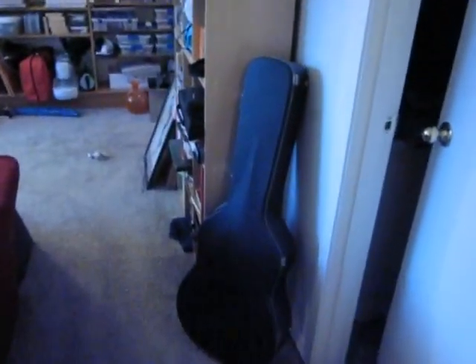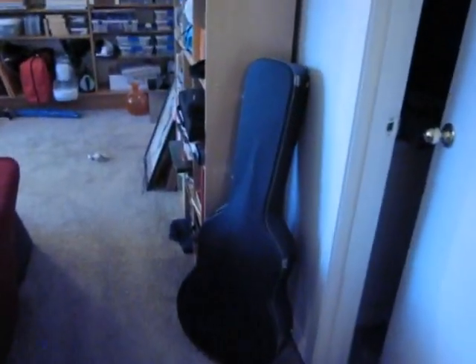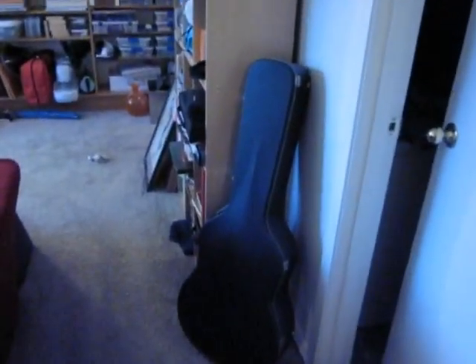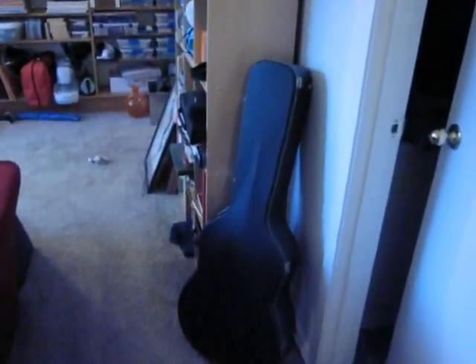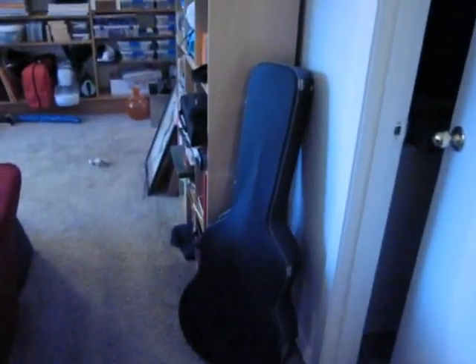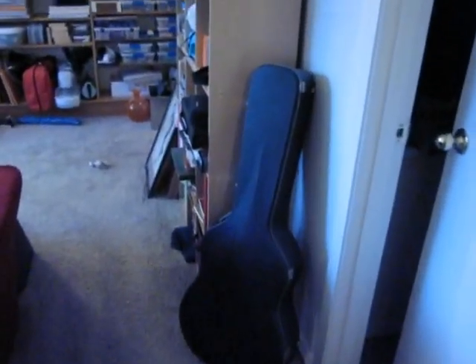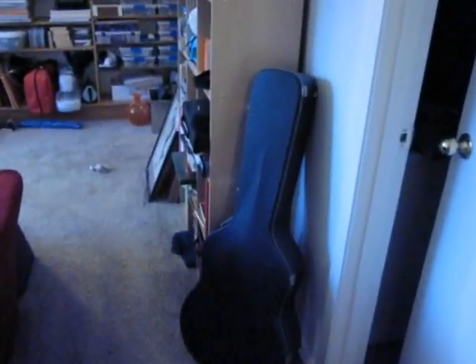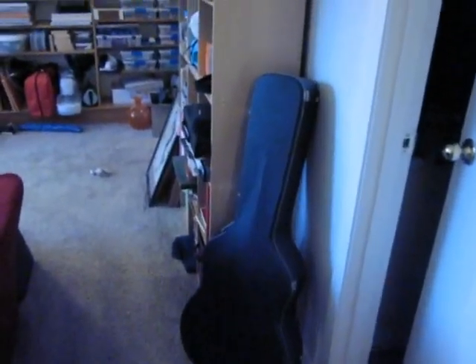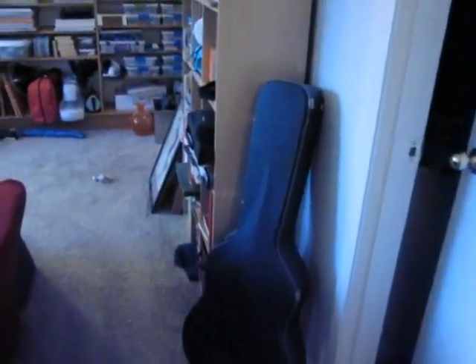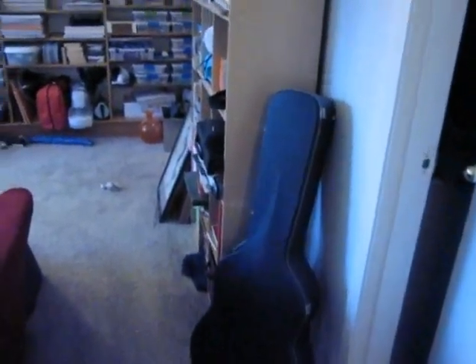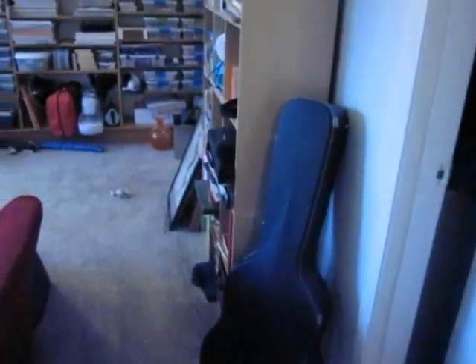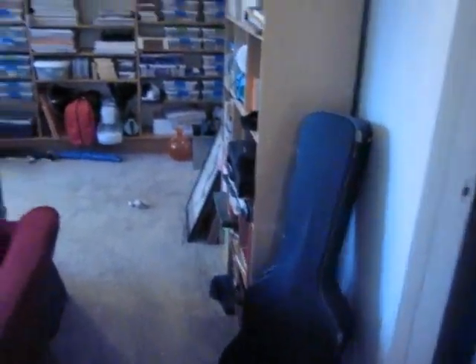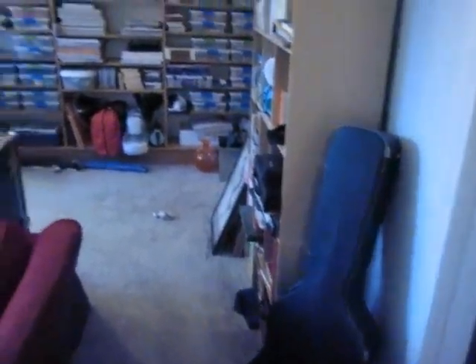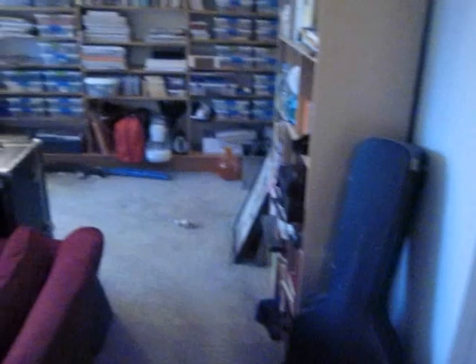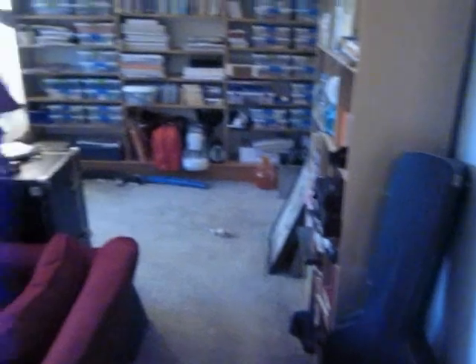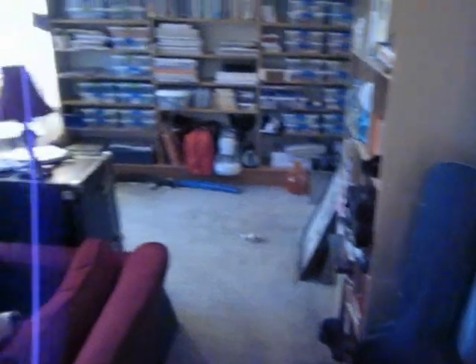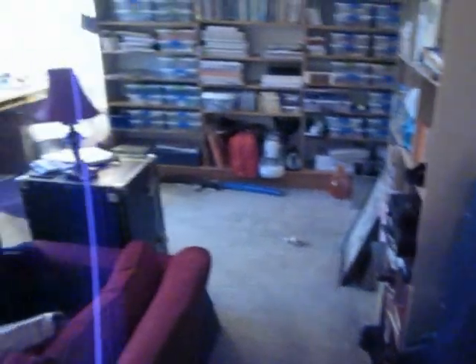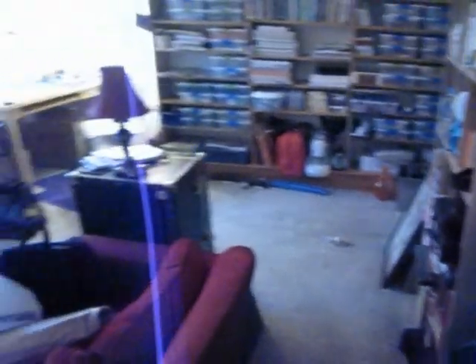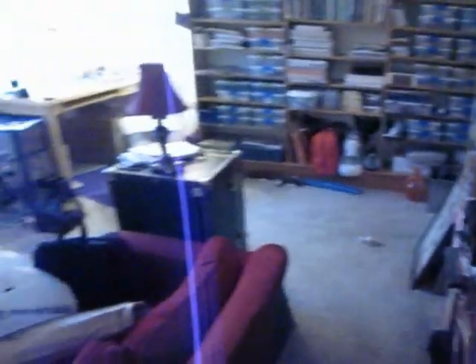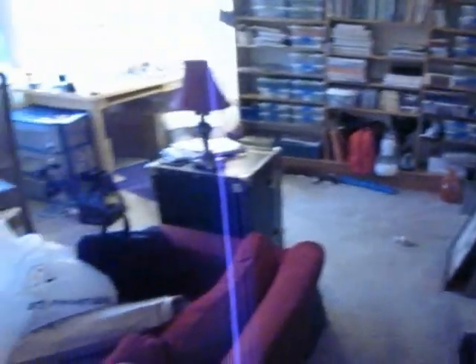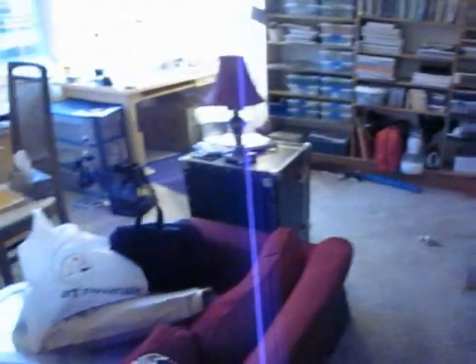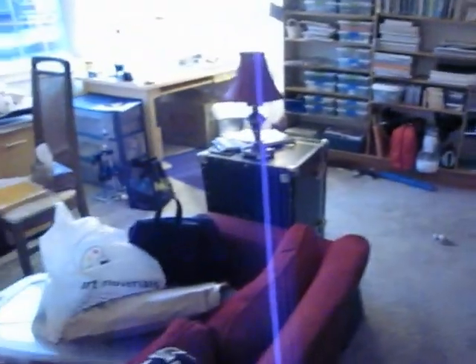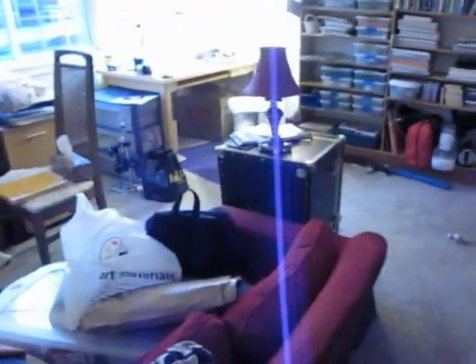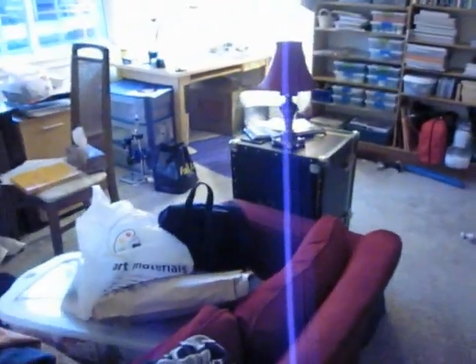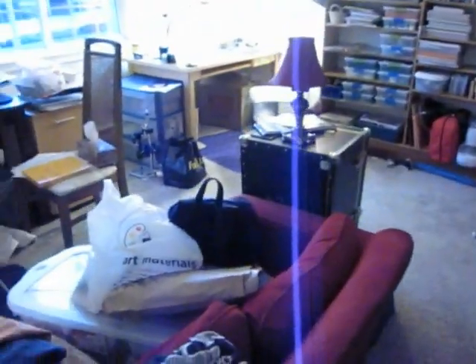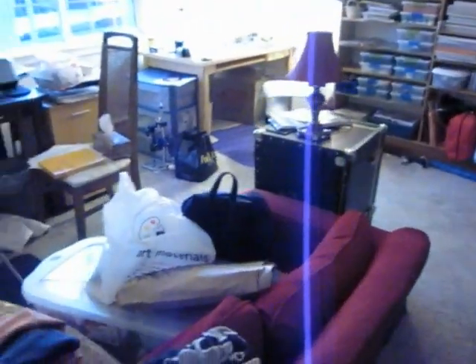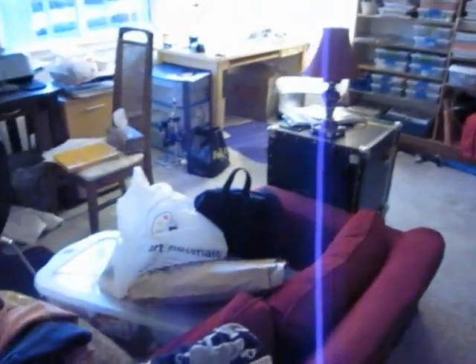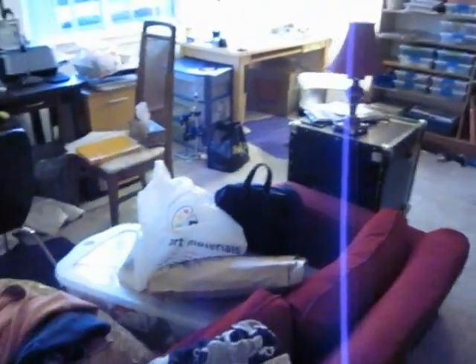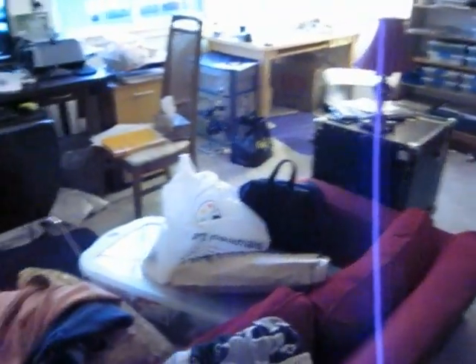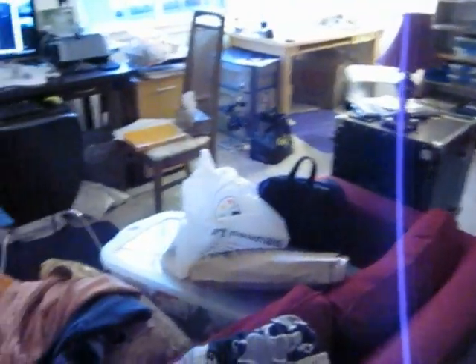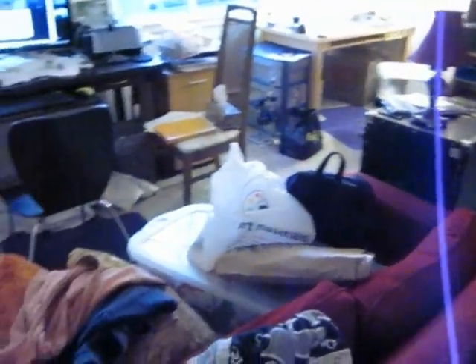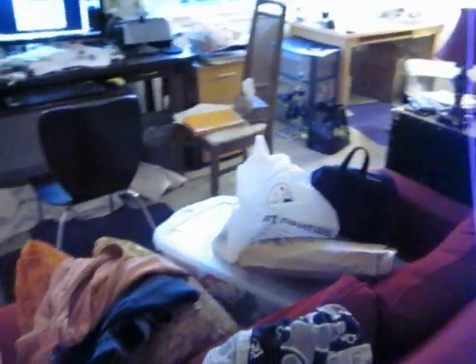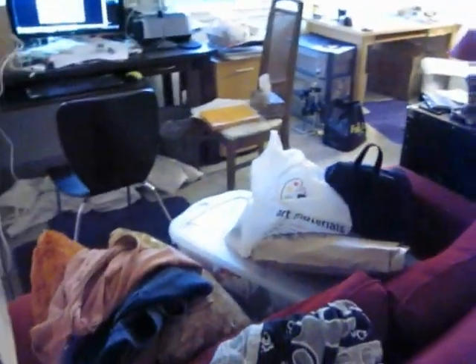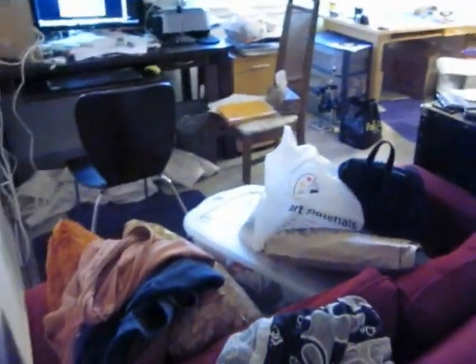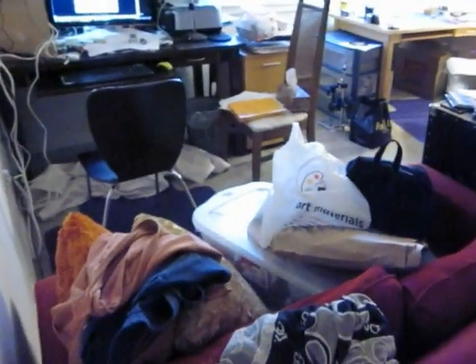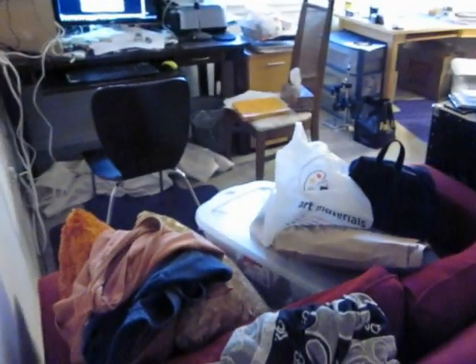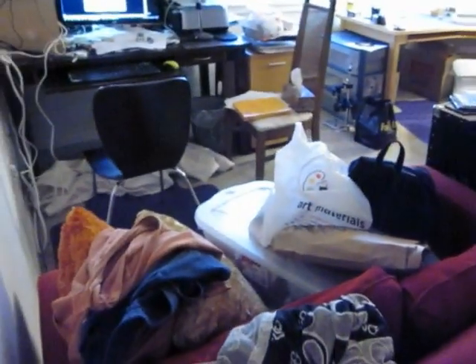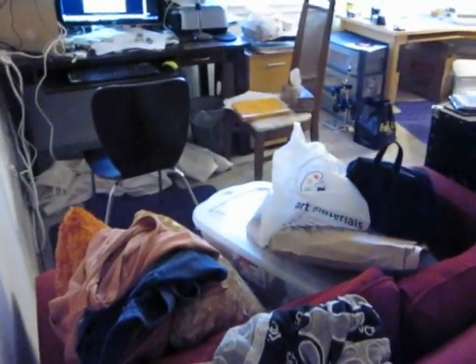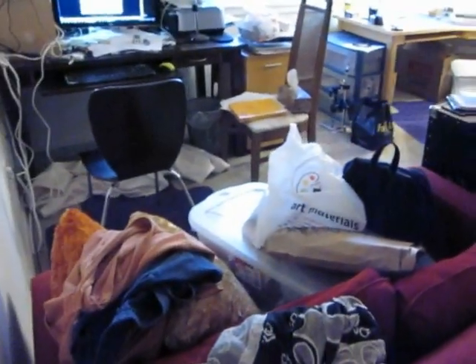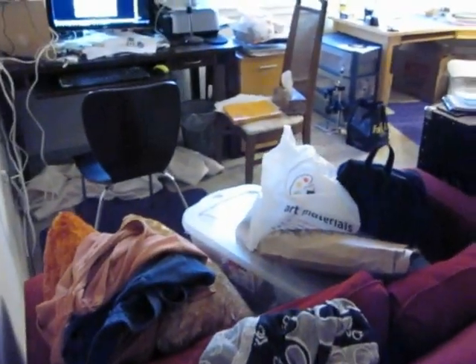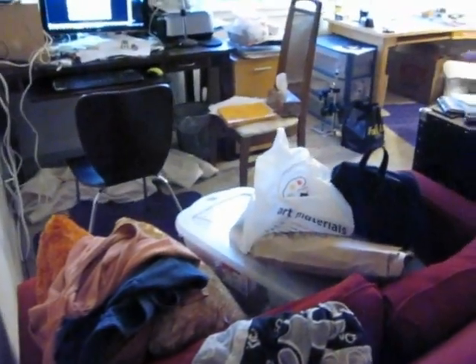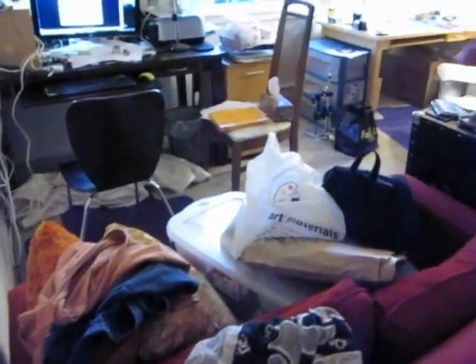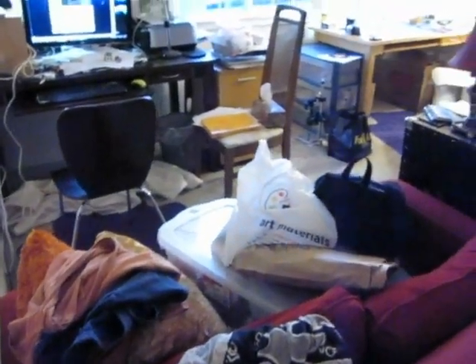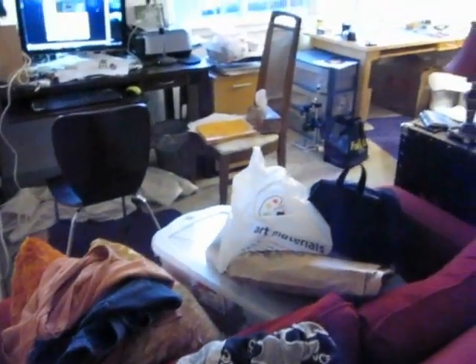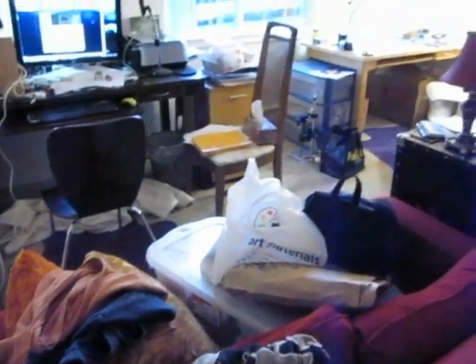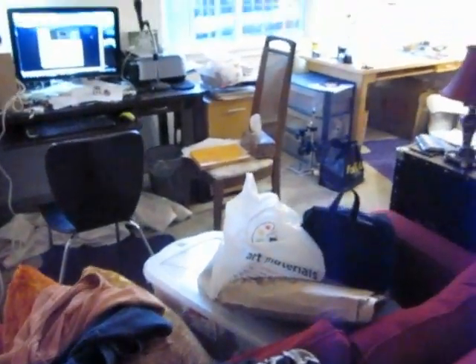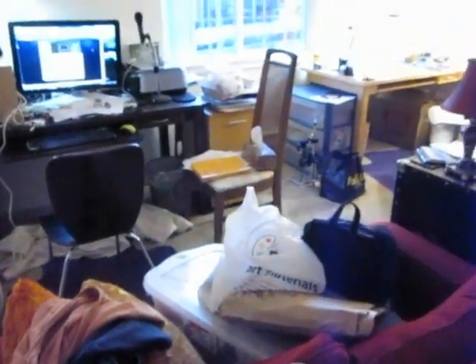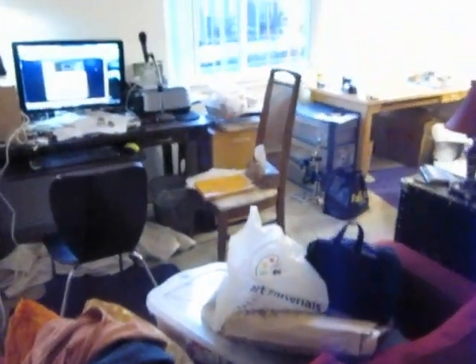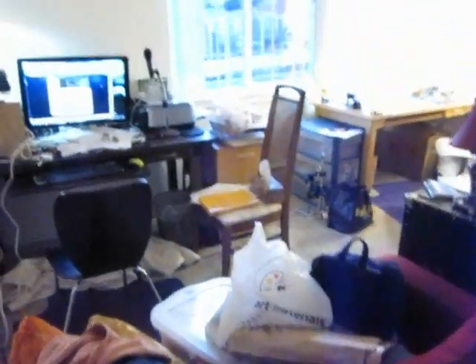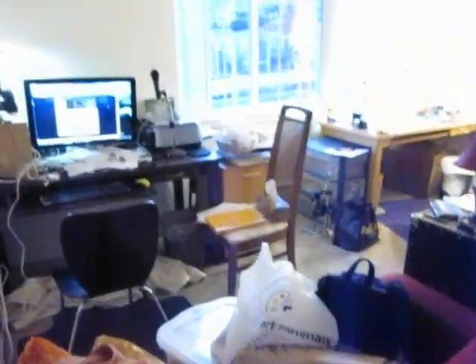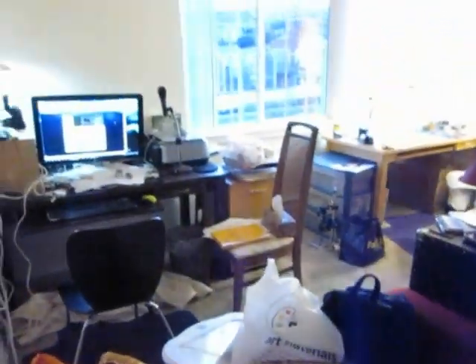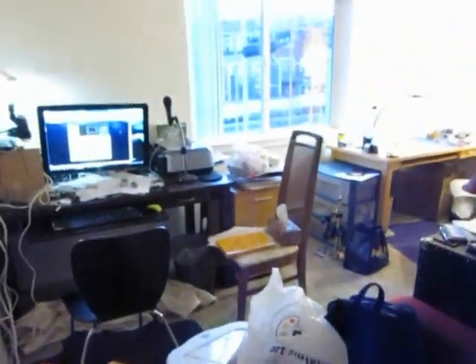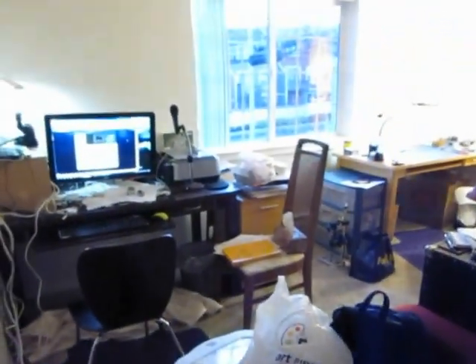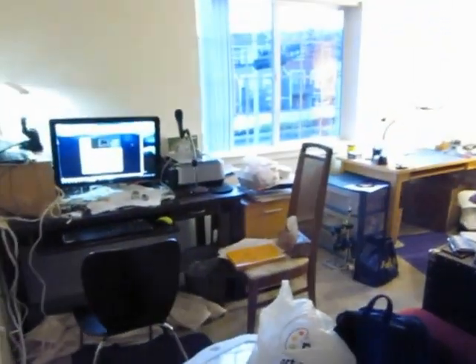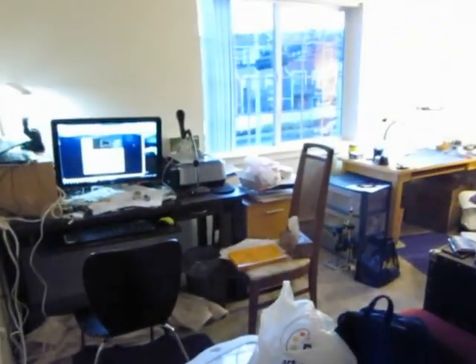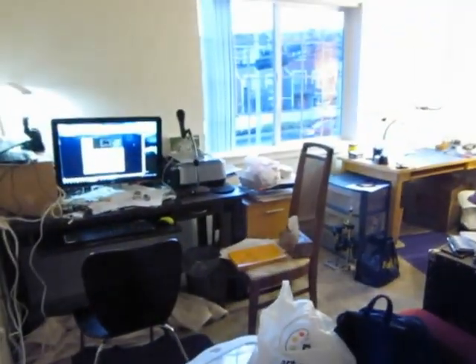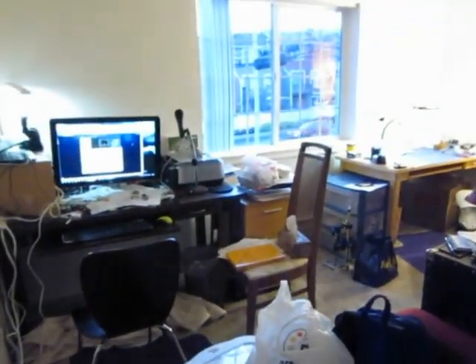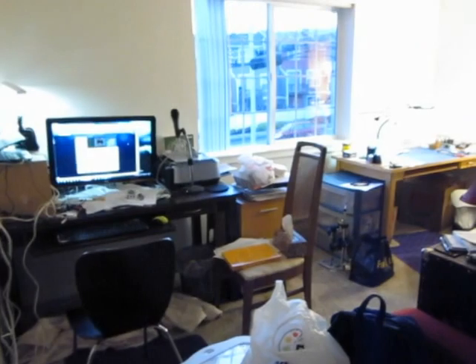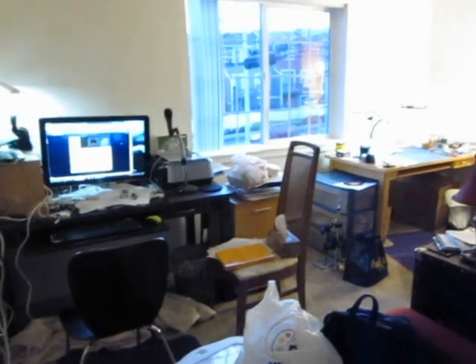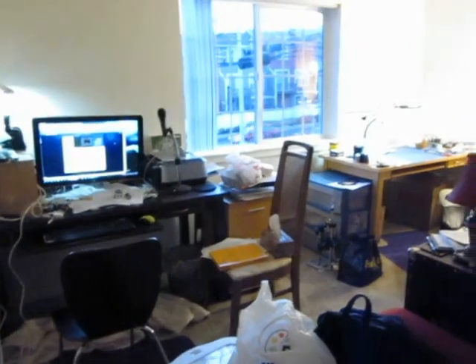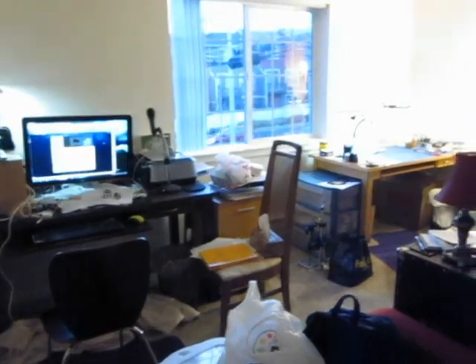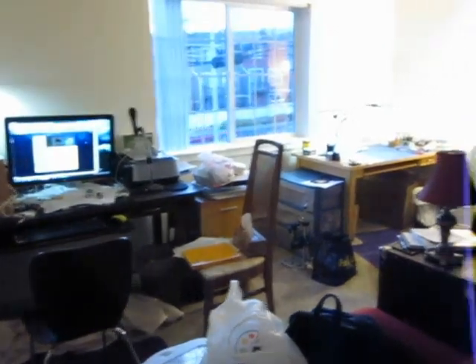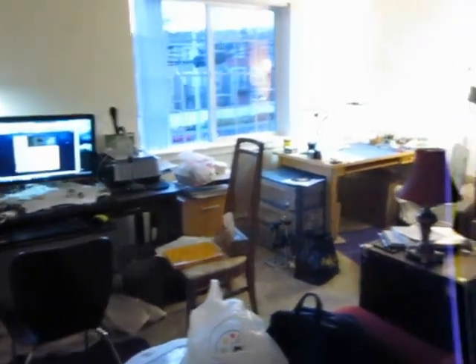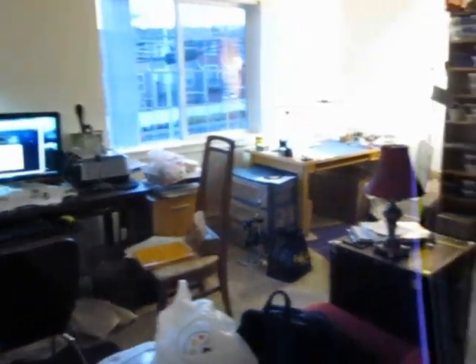Guitar — use that like once a year. Here's the couch. It's piled with stuff. And the computer area.